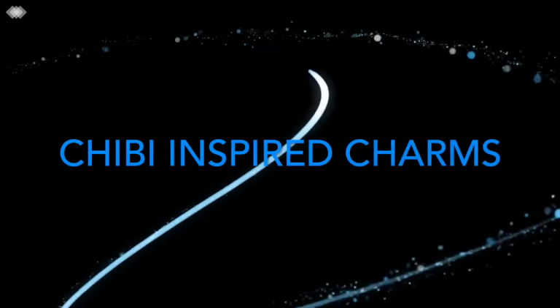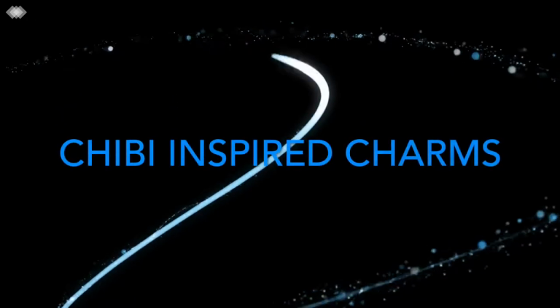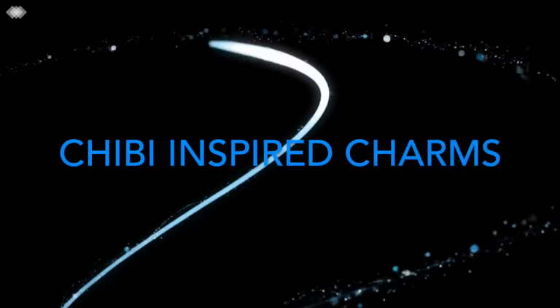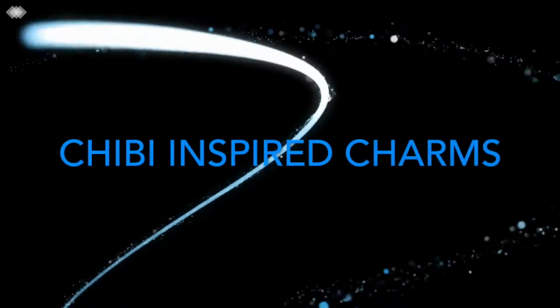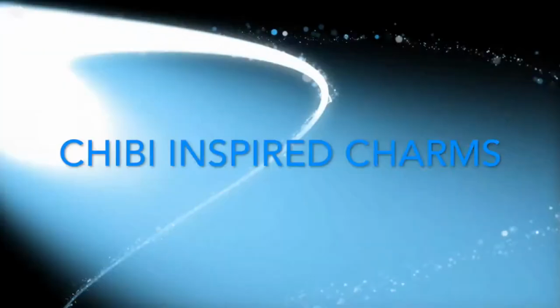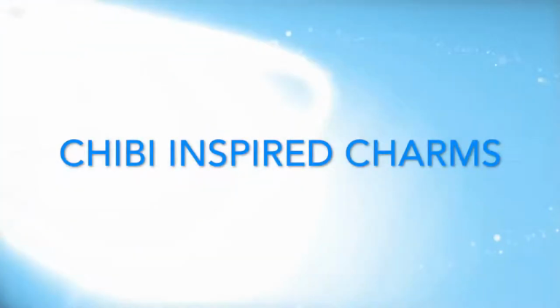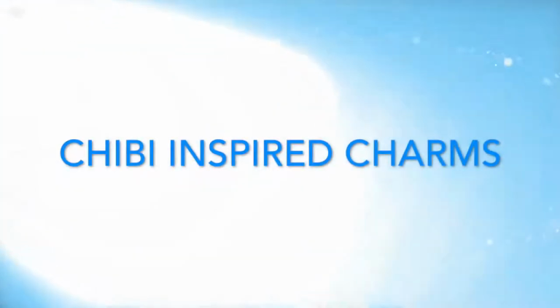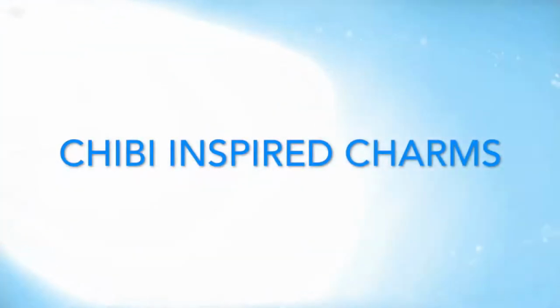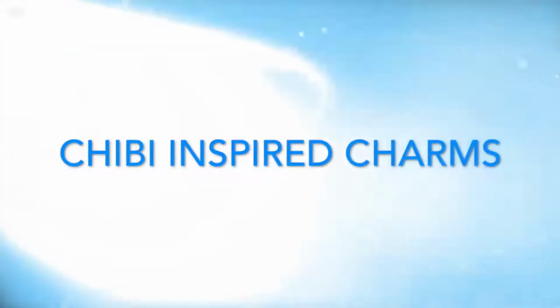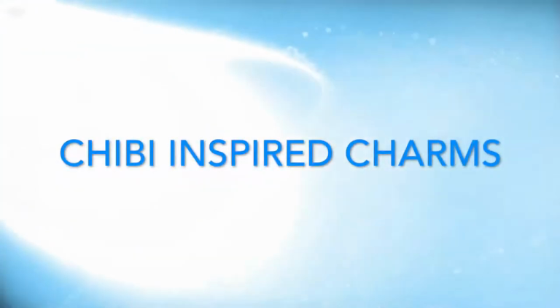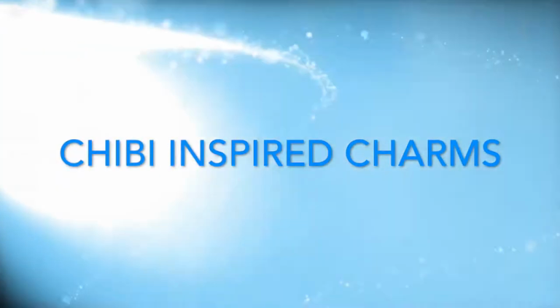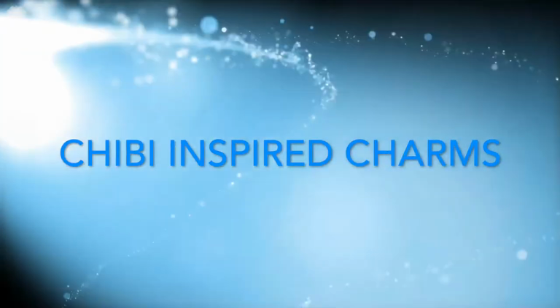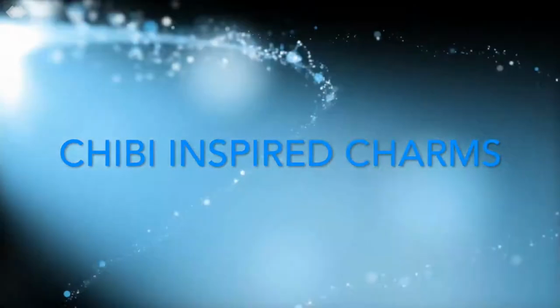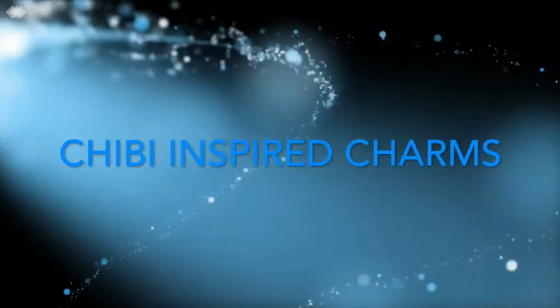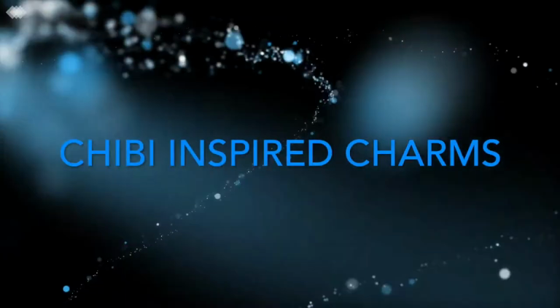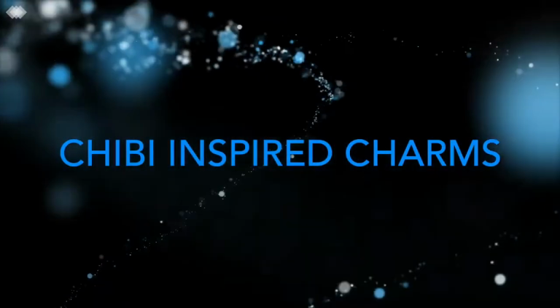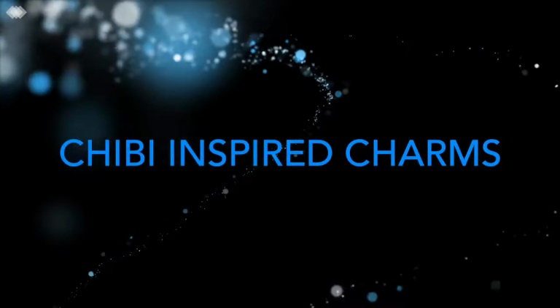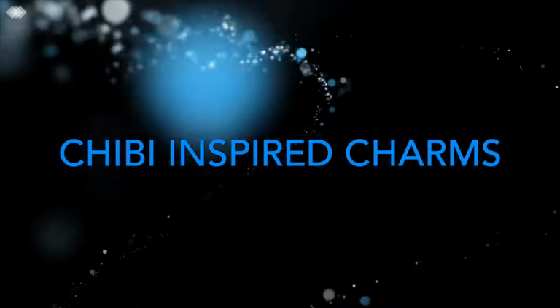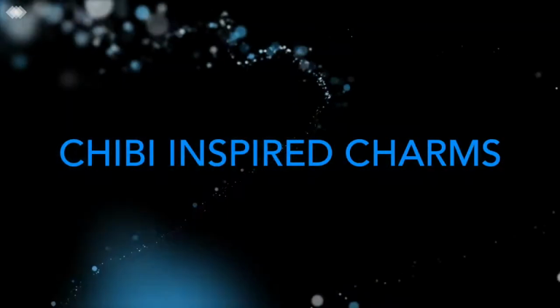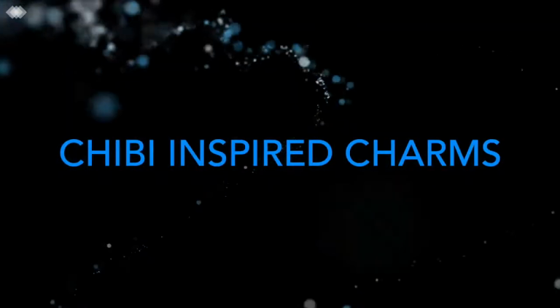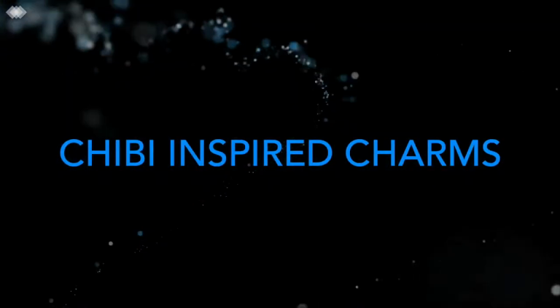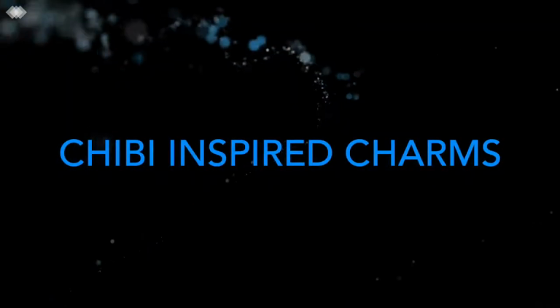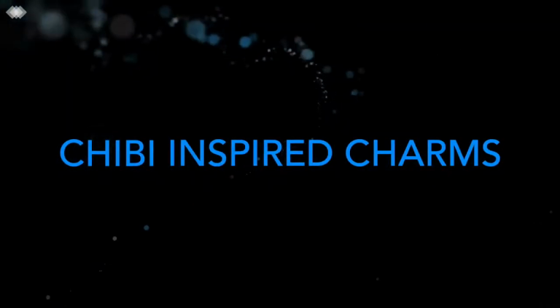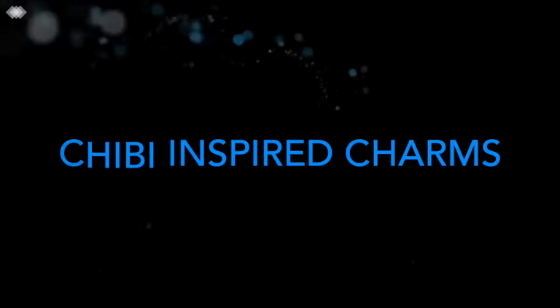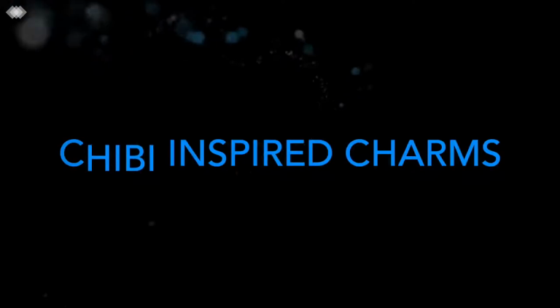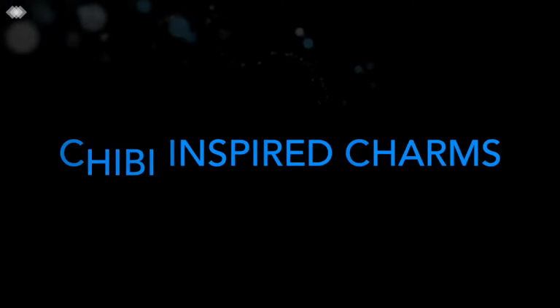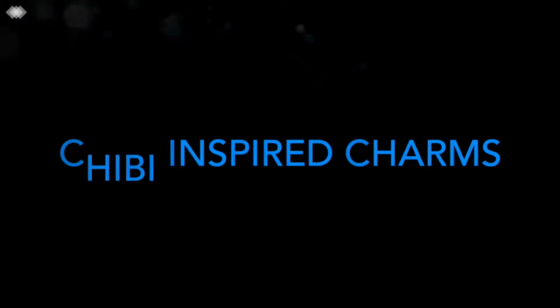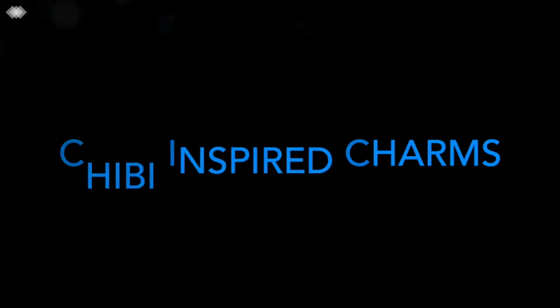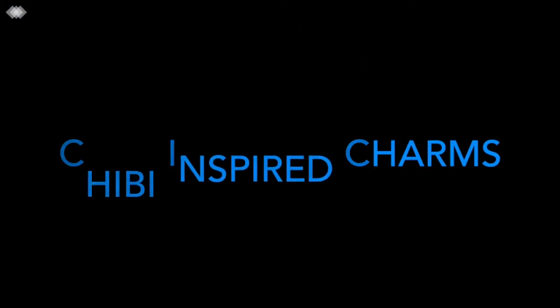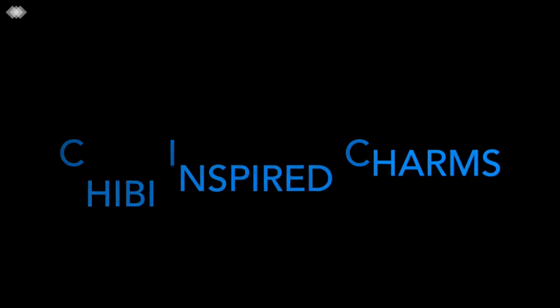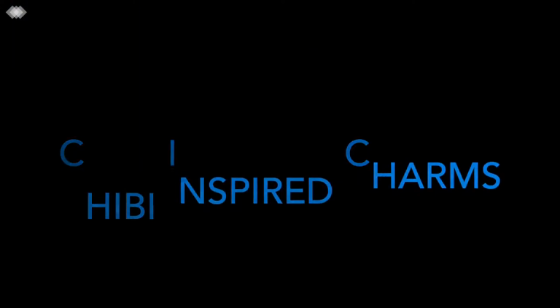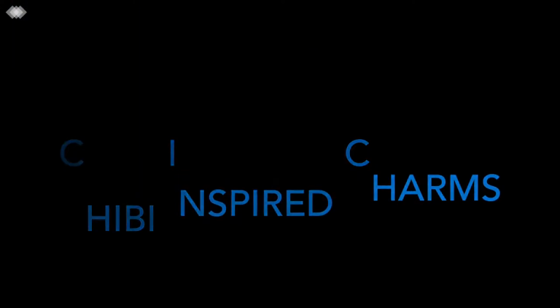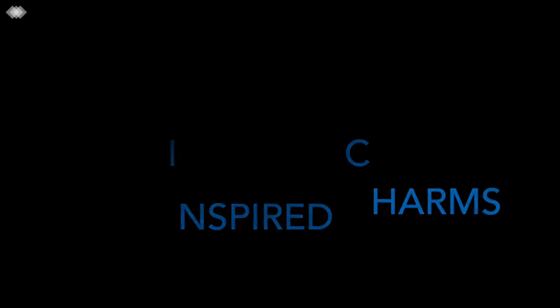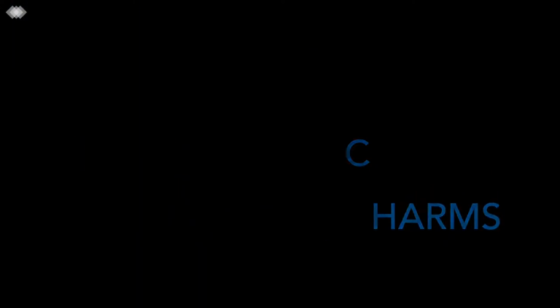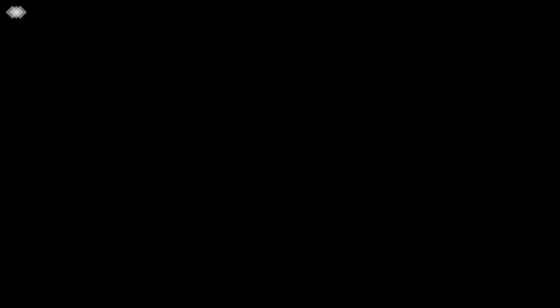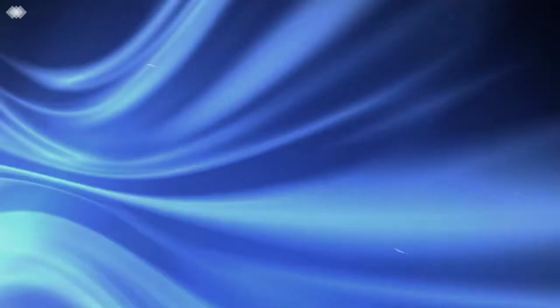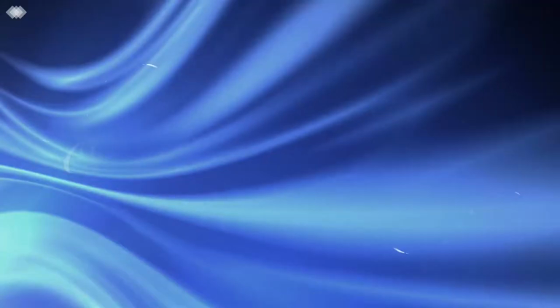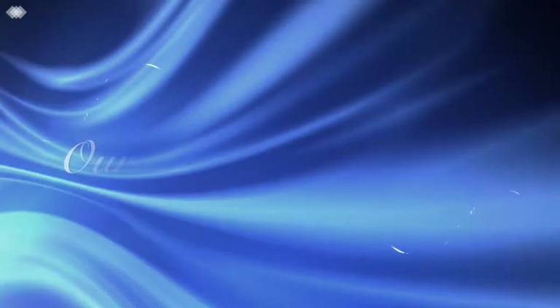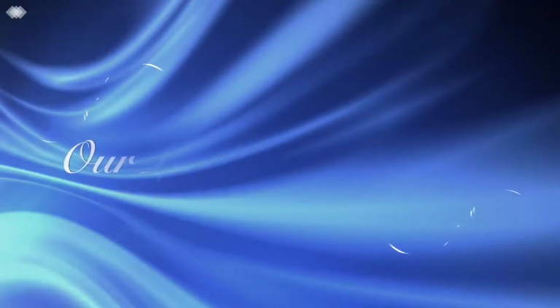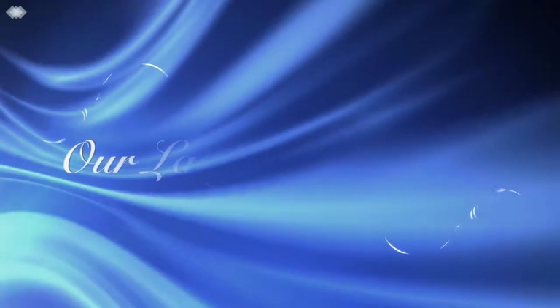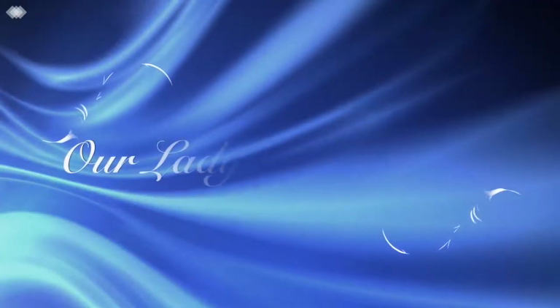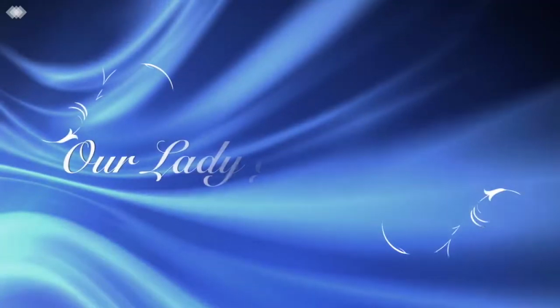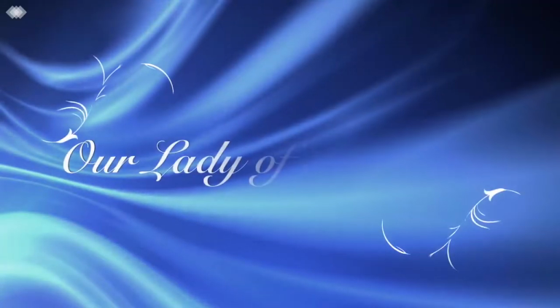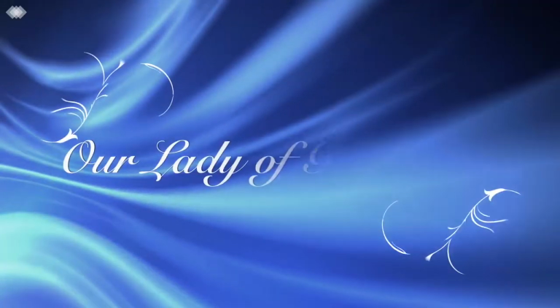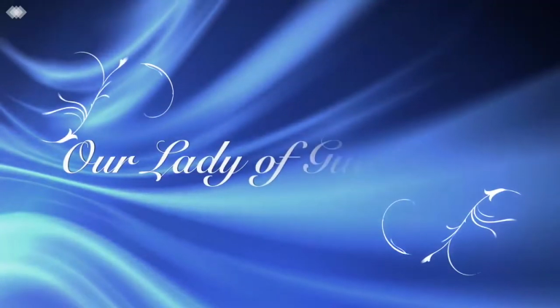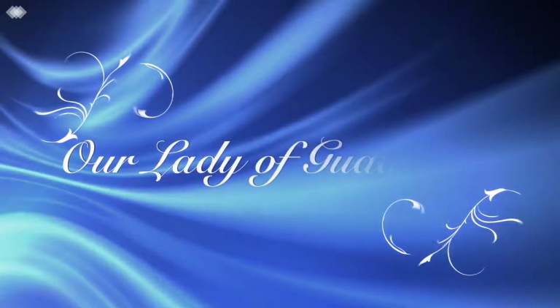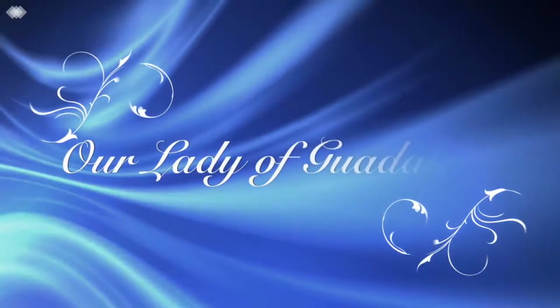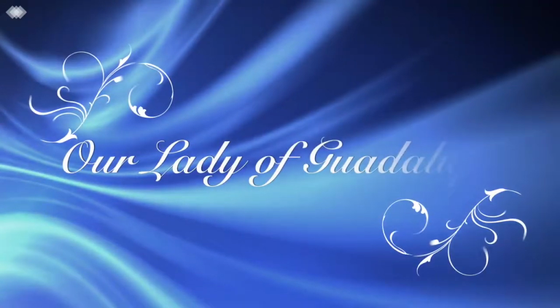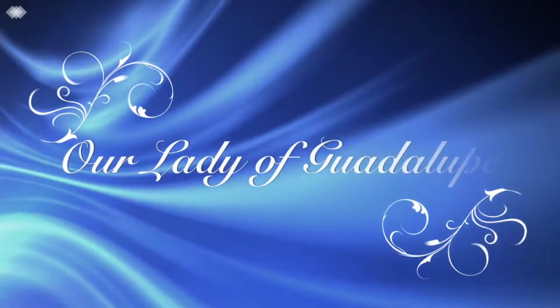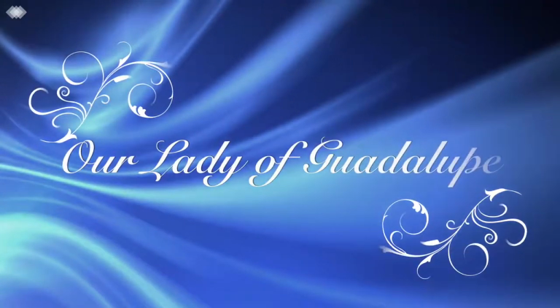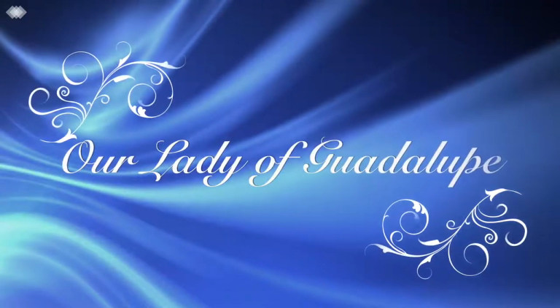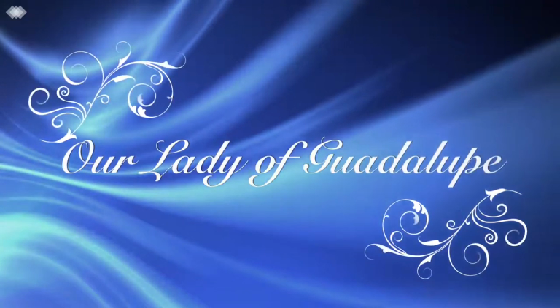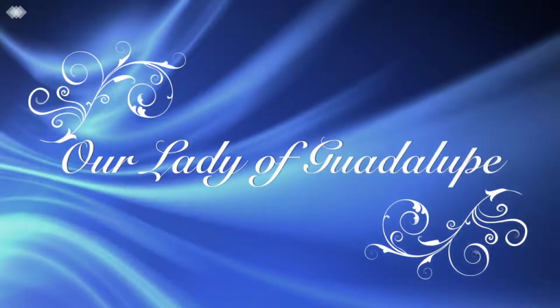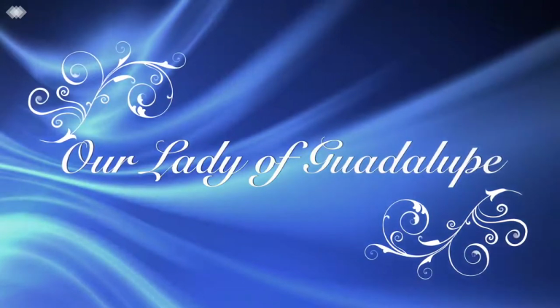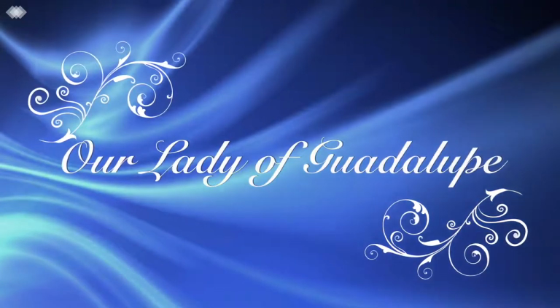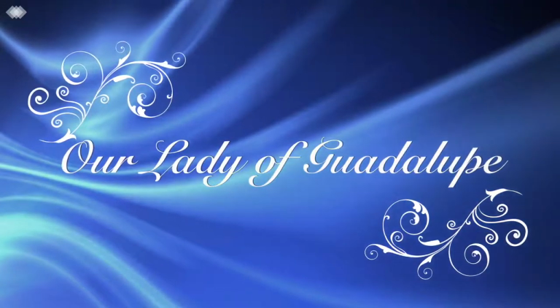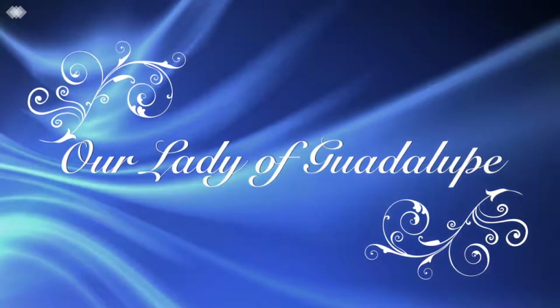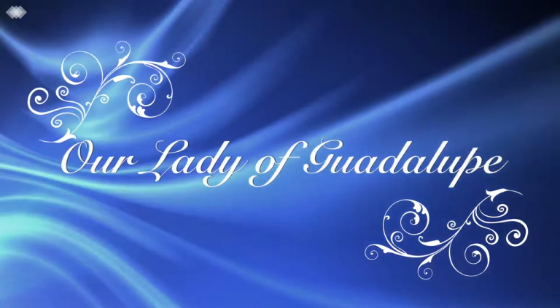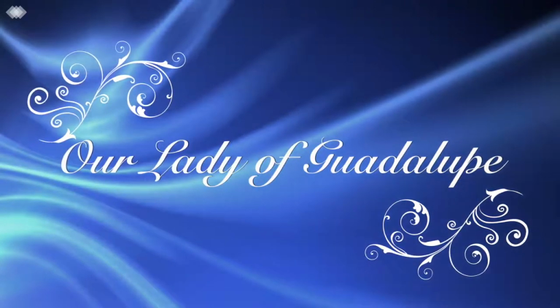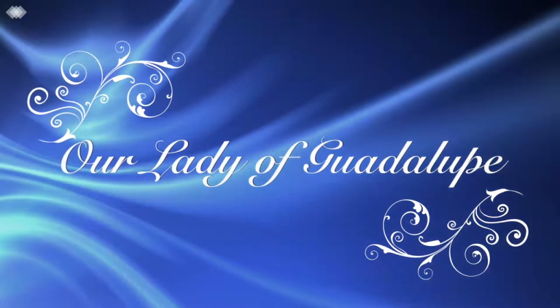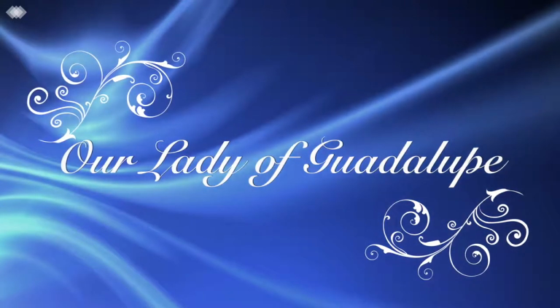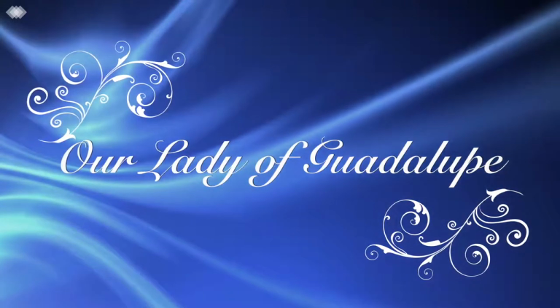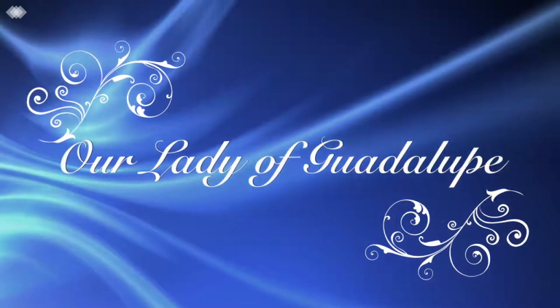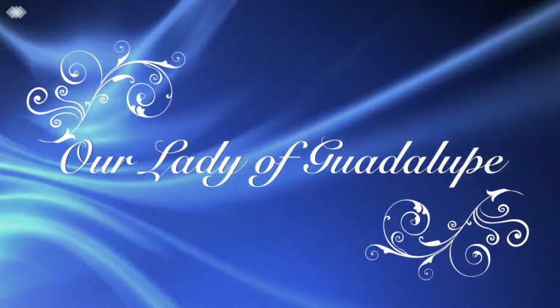Hi guys! Today I'm going to be showing you how to make an Our Lady of Guadalupe charm because of a request I got in the comments.